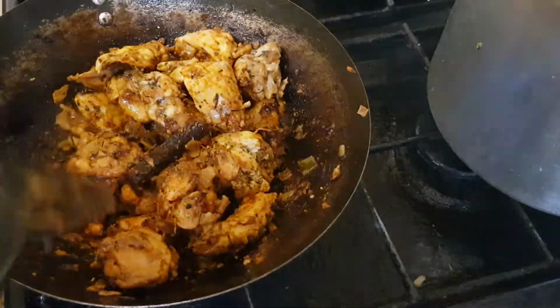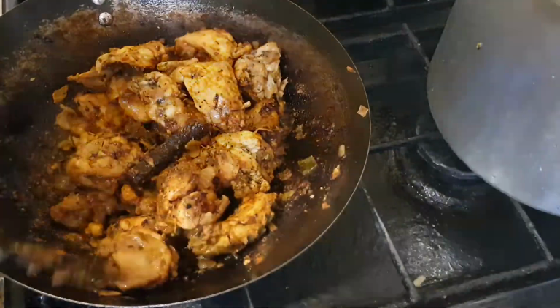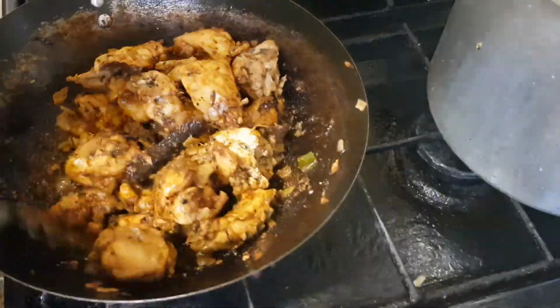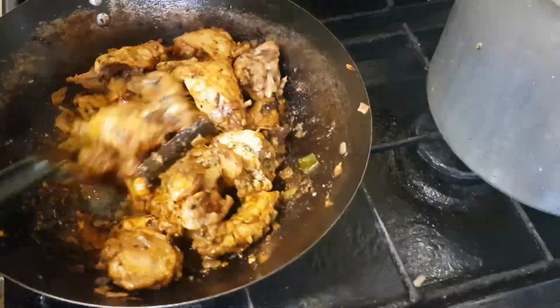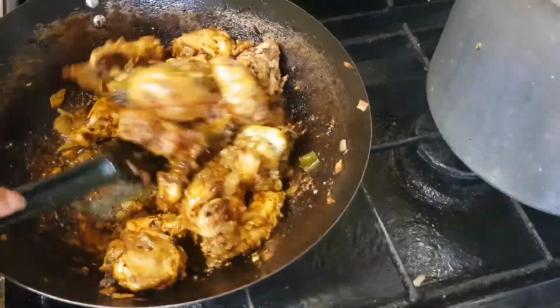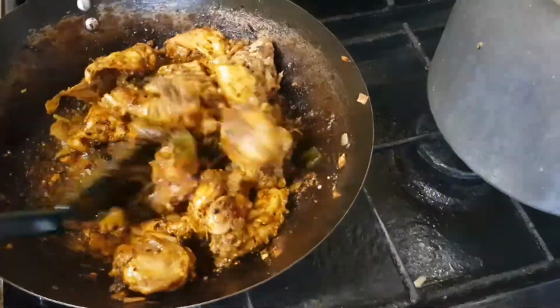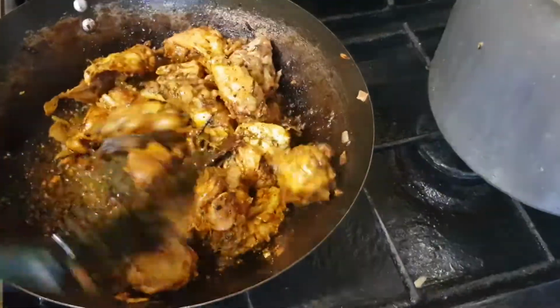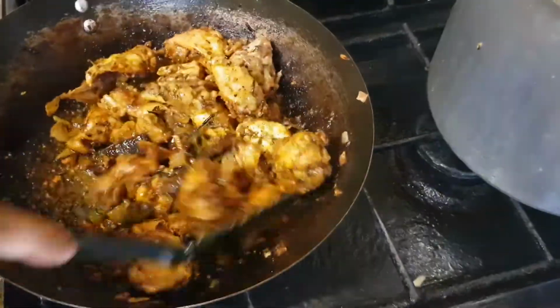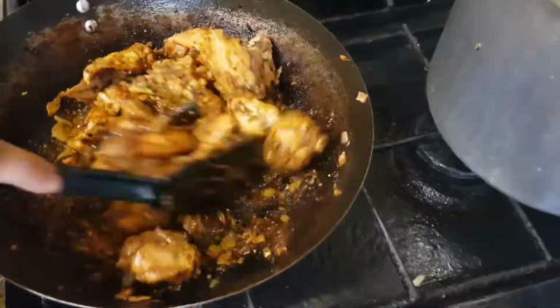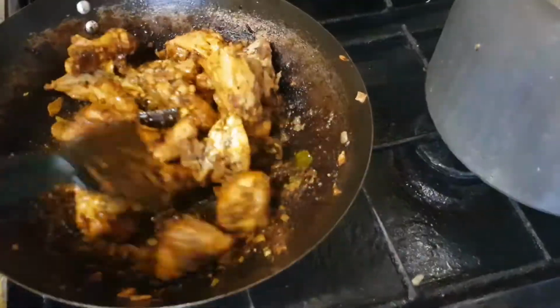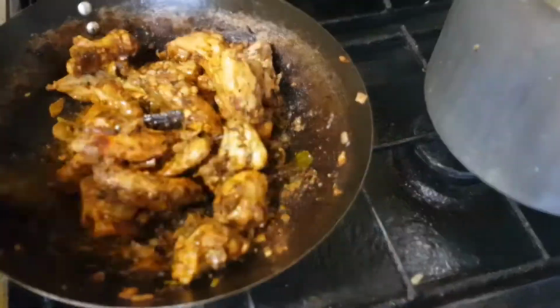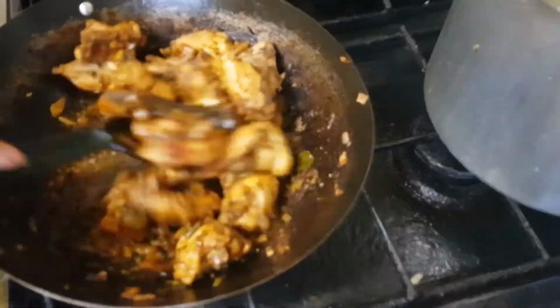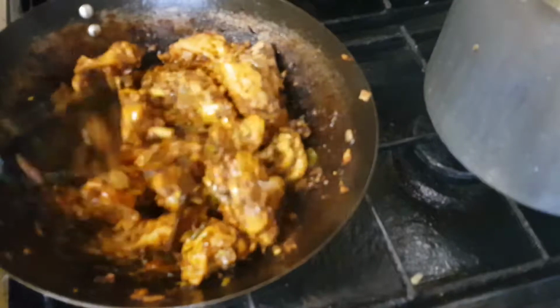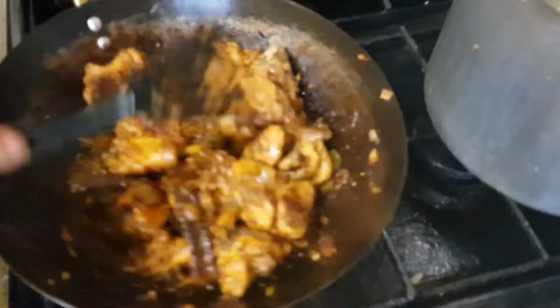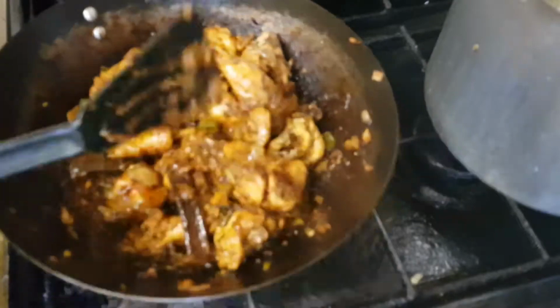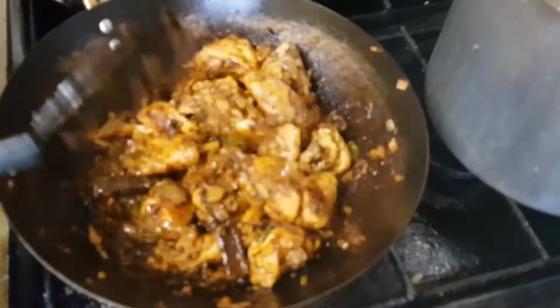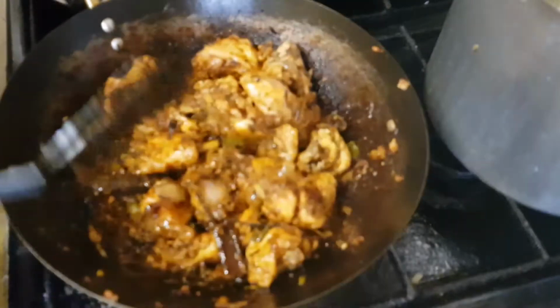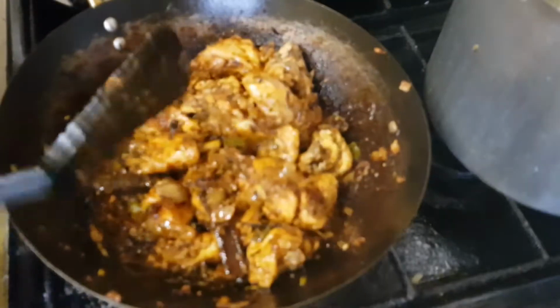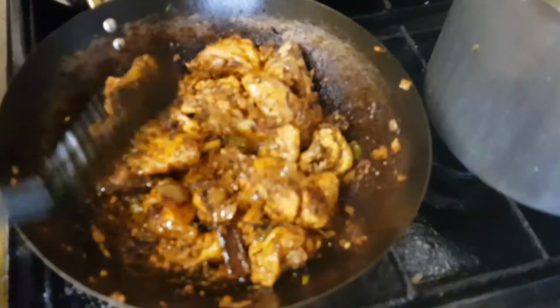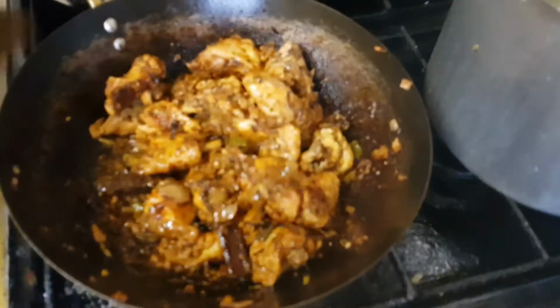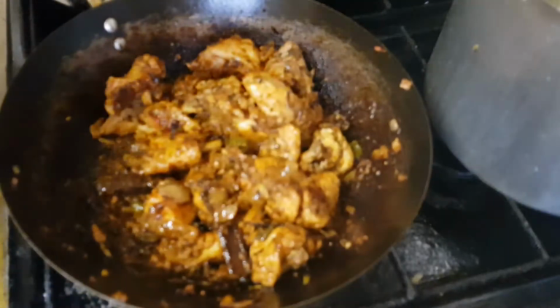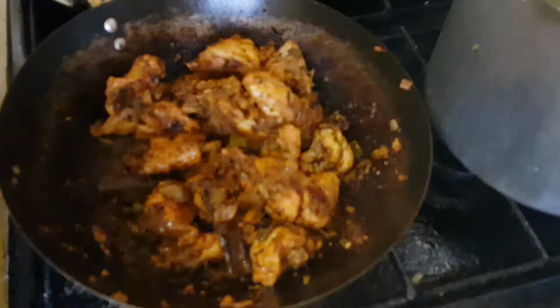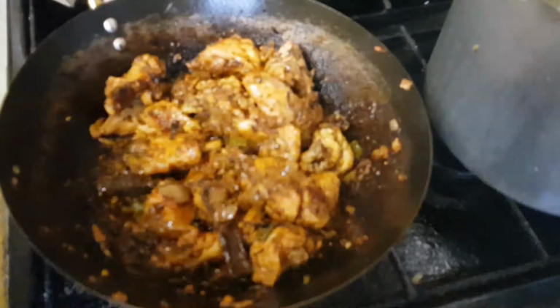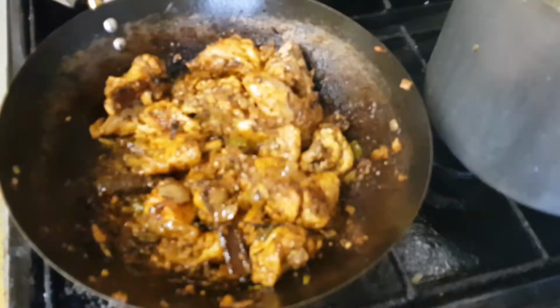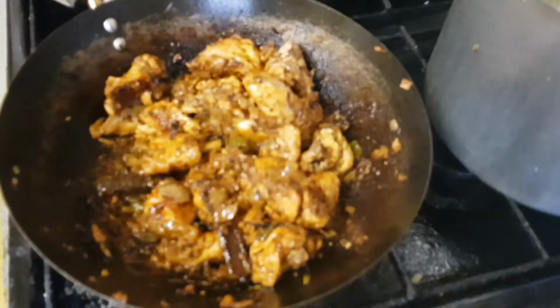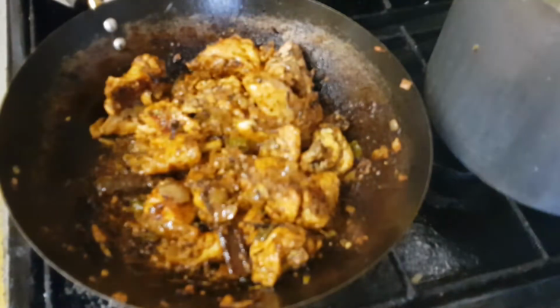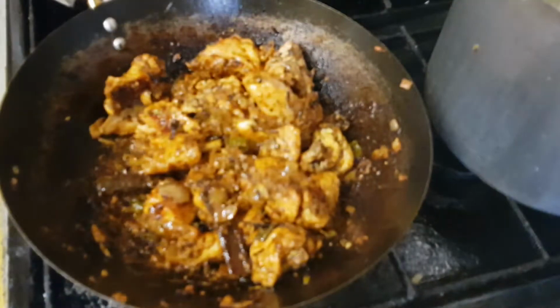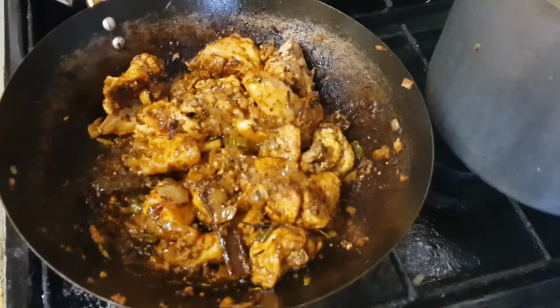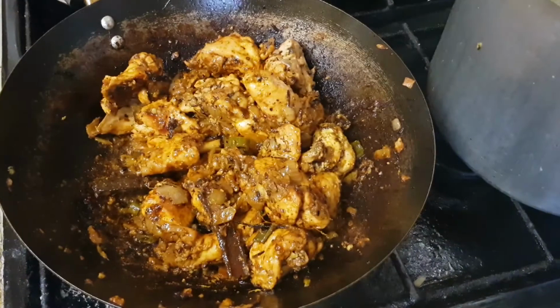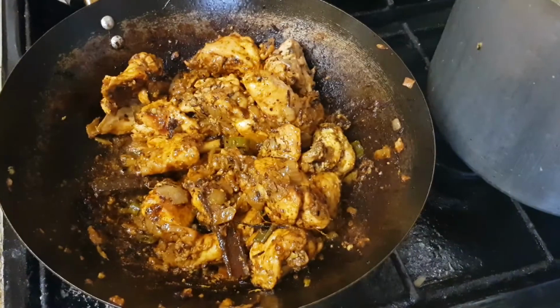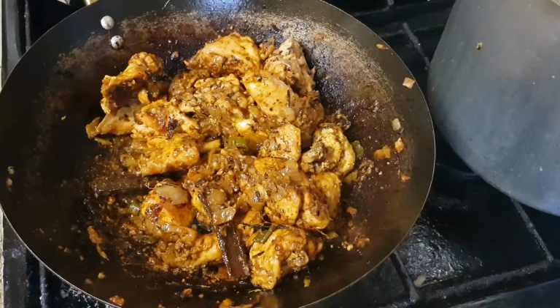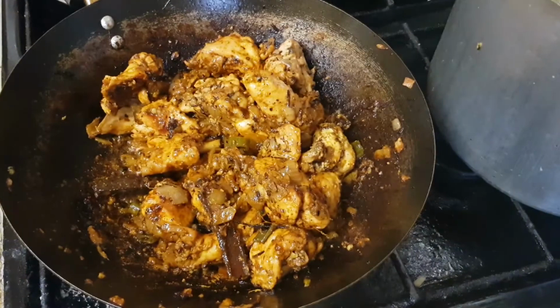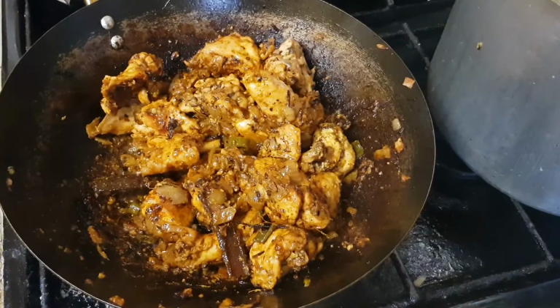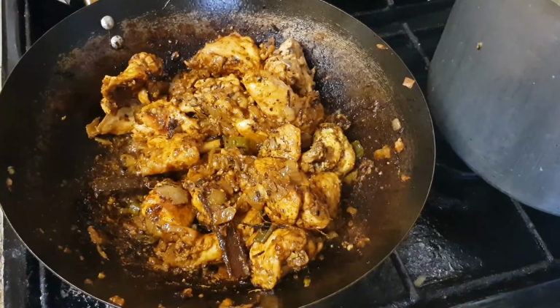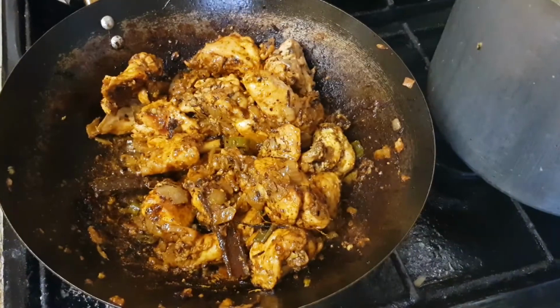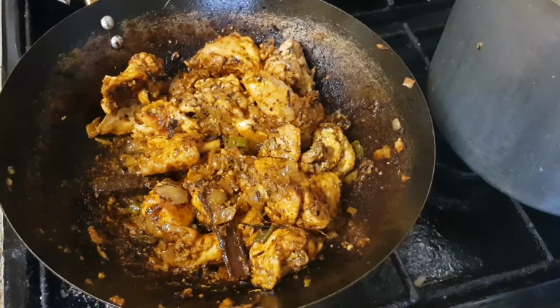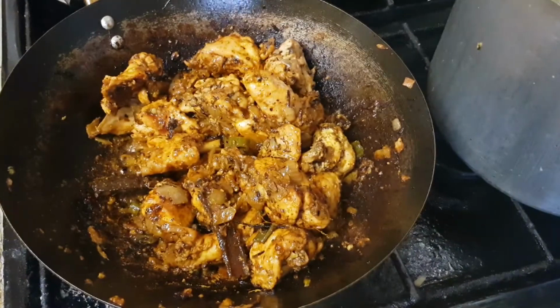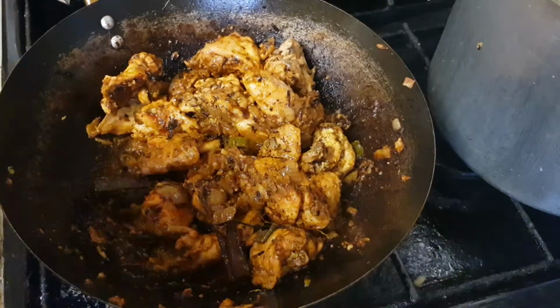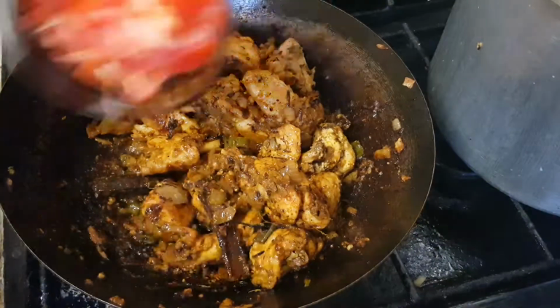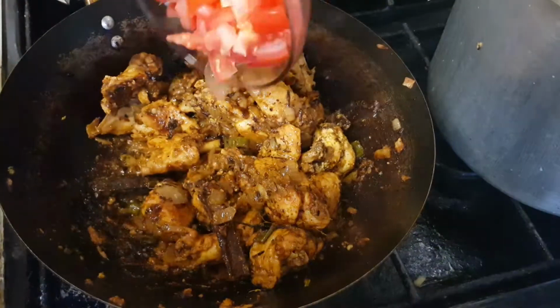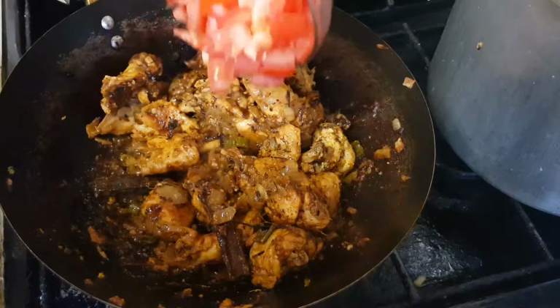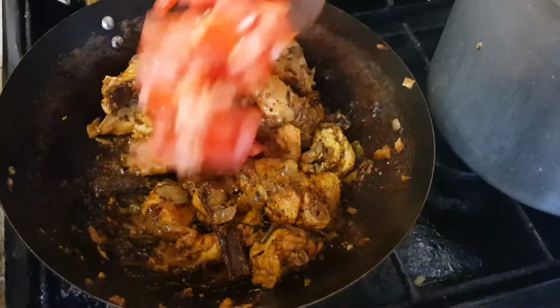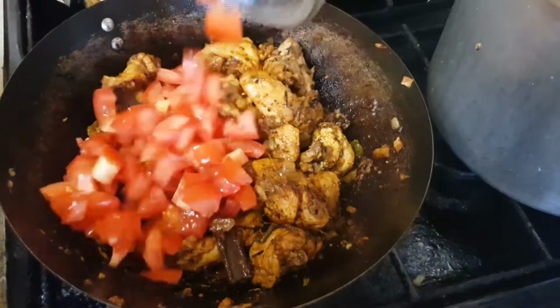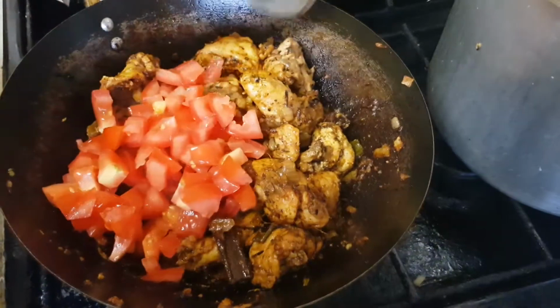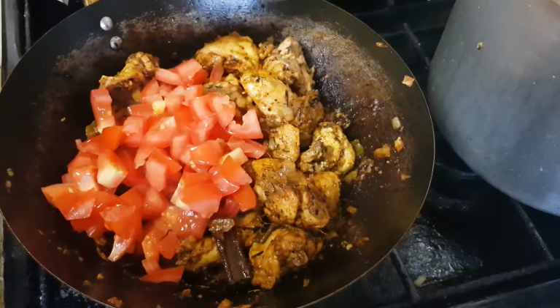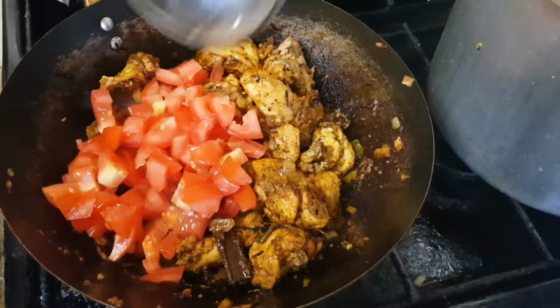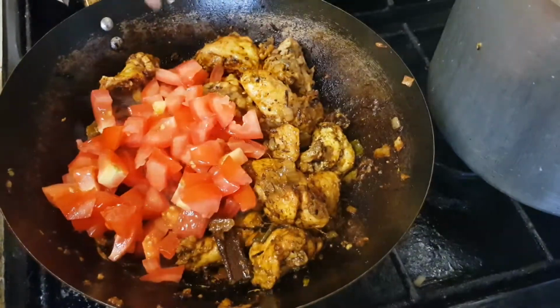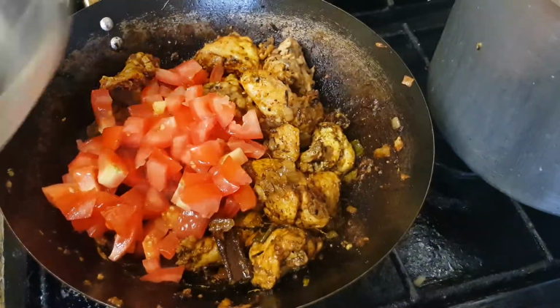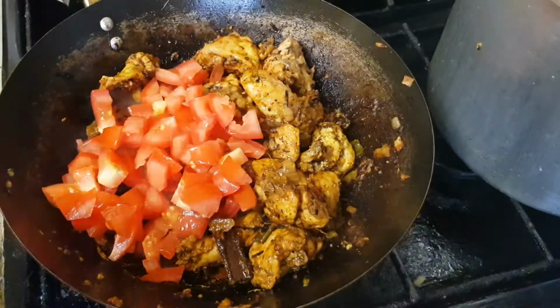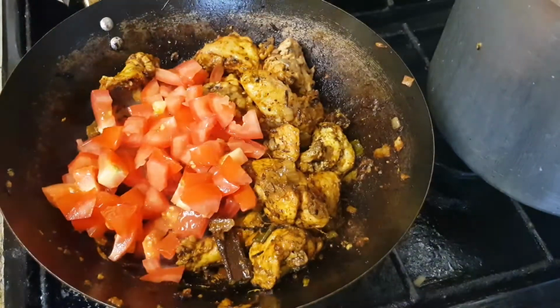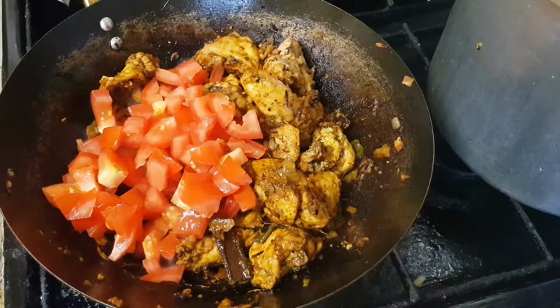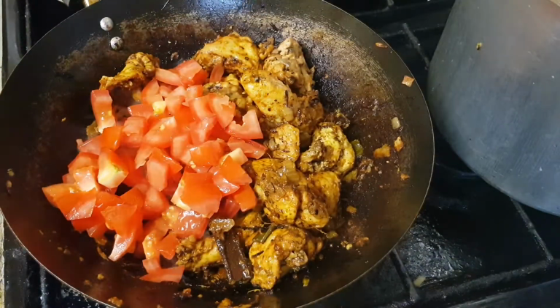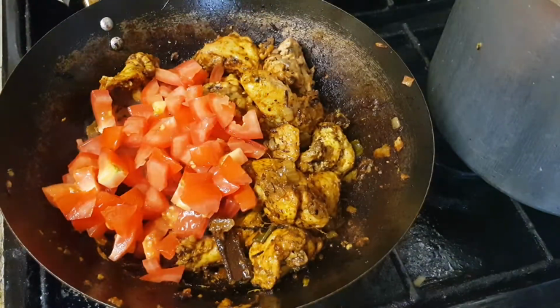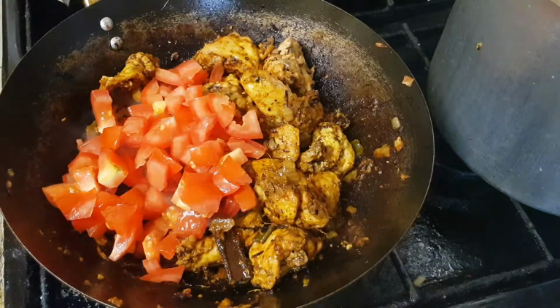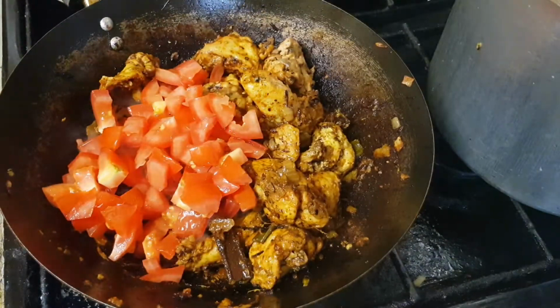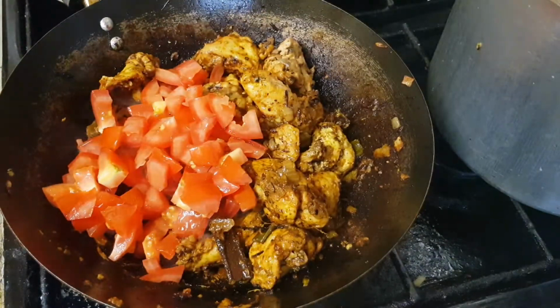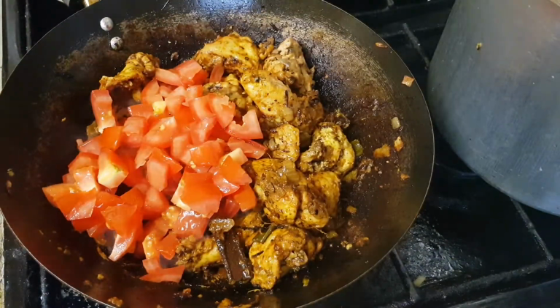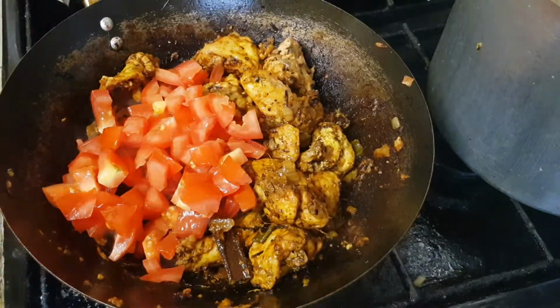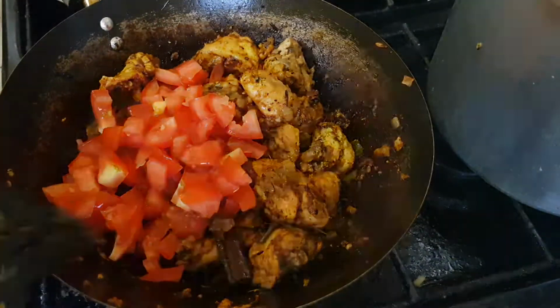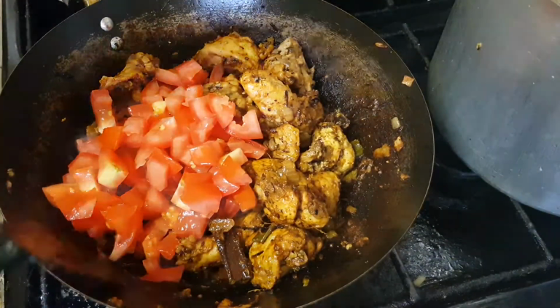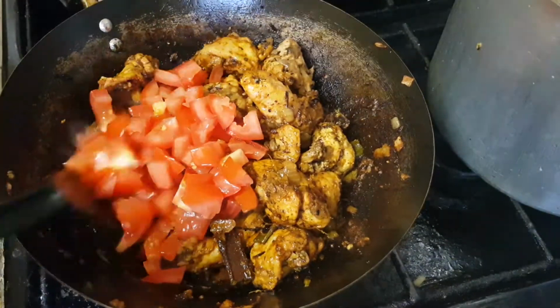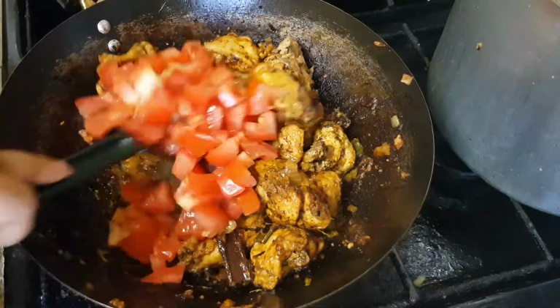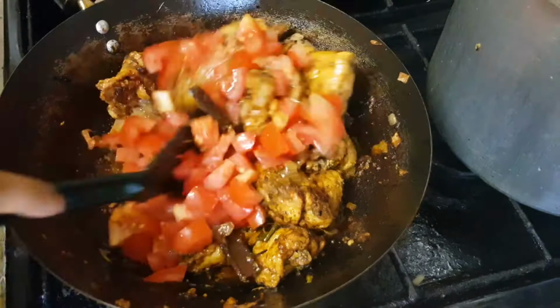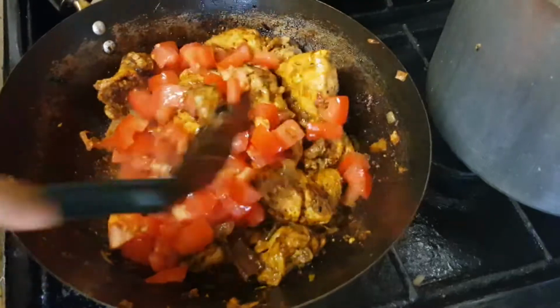Now I'm going to be chucking in the tomatoes and giving it a good stir.